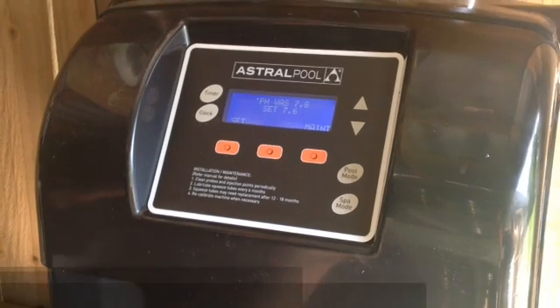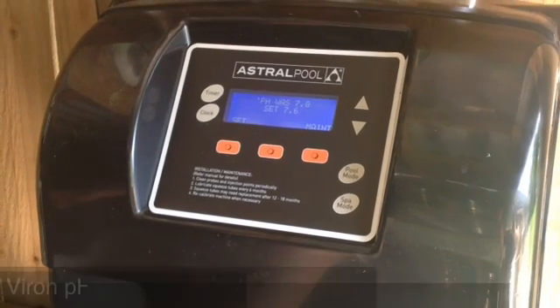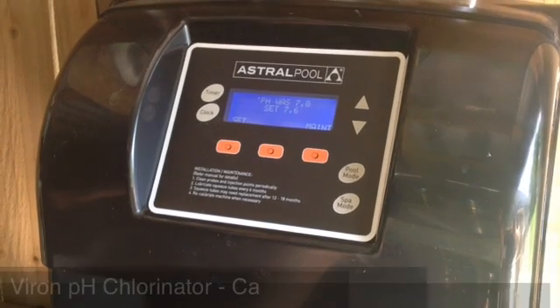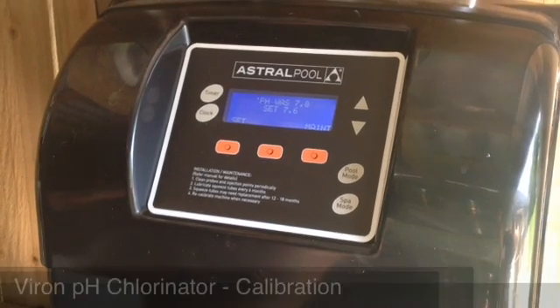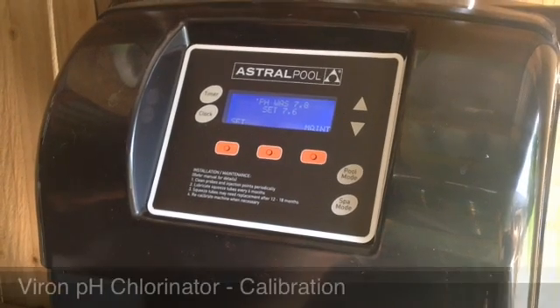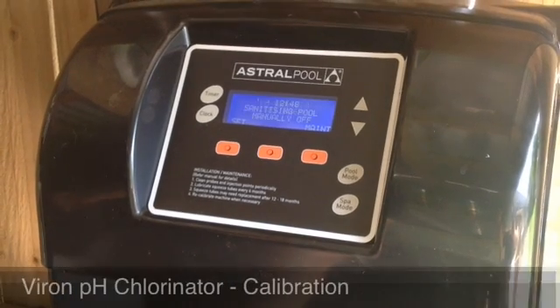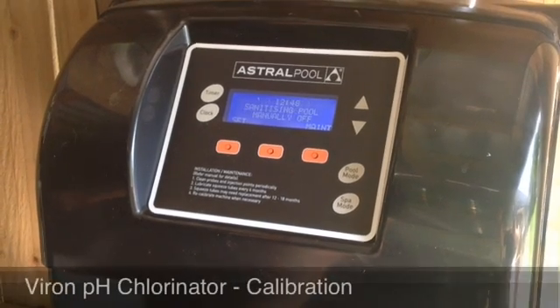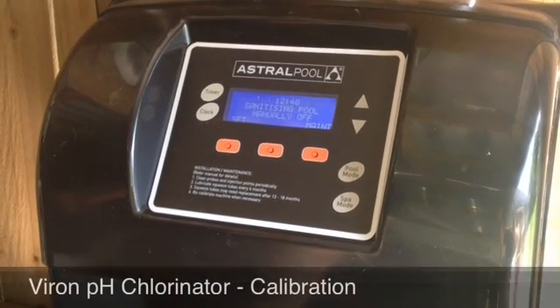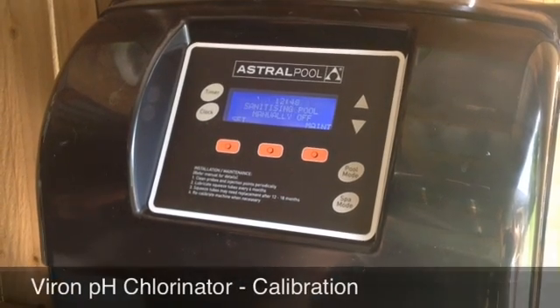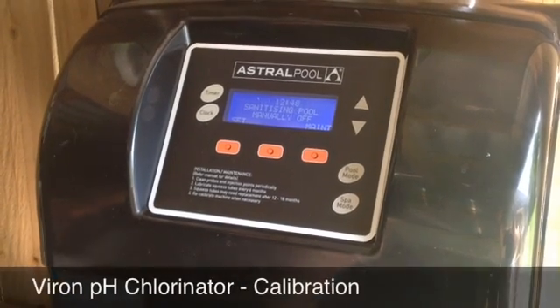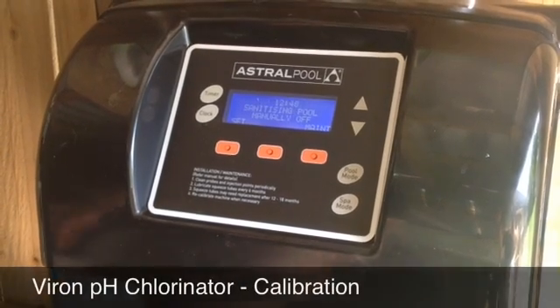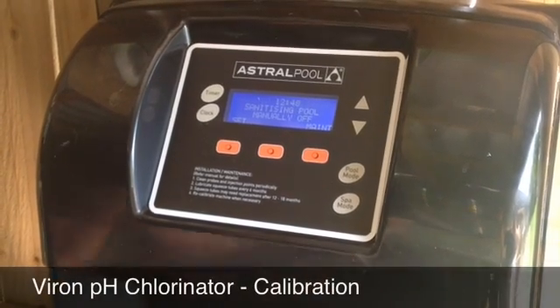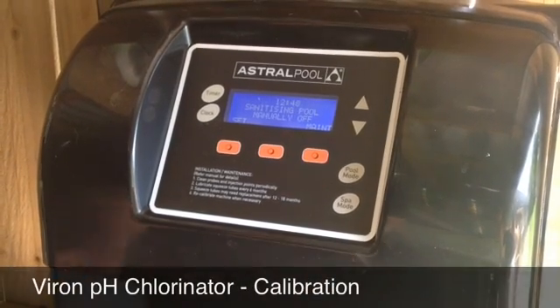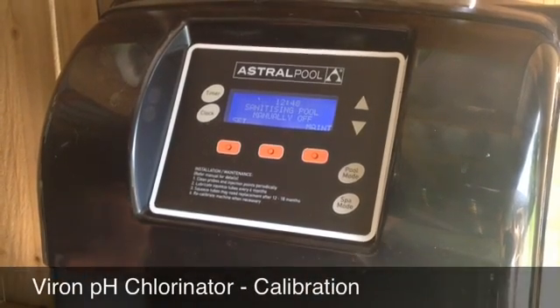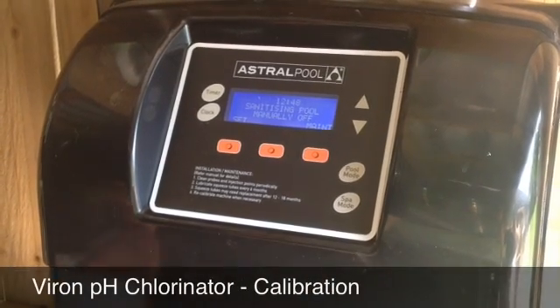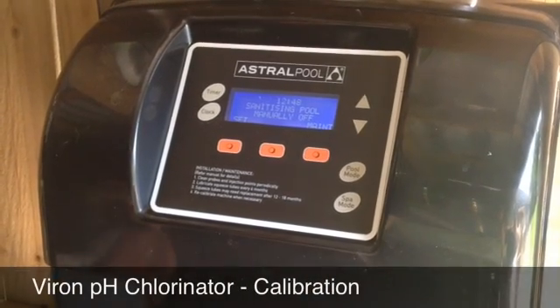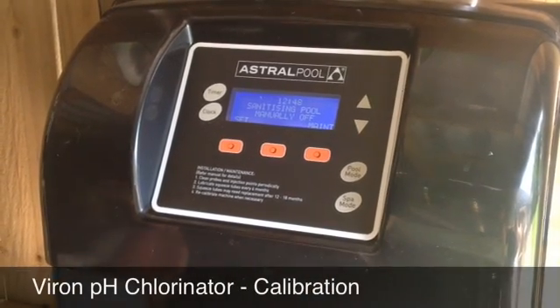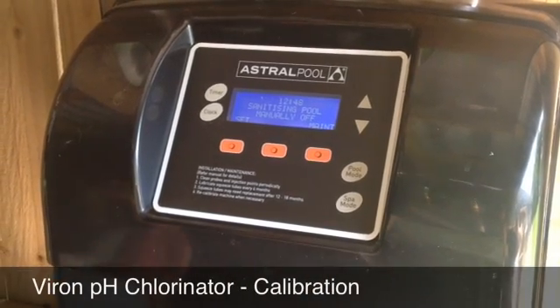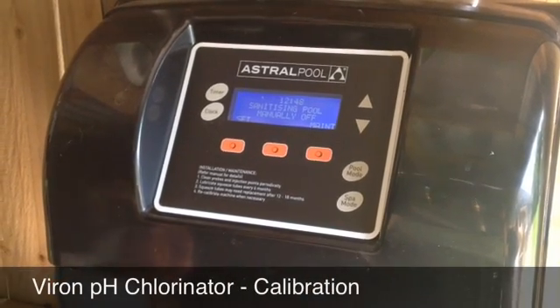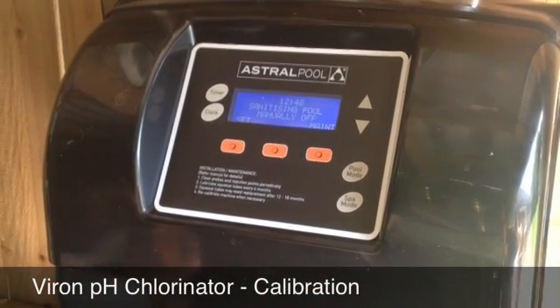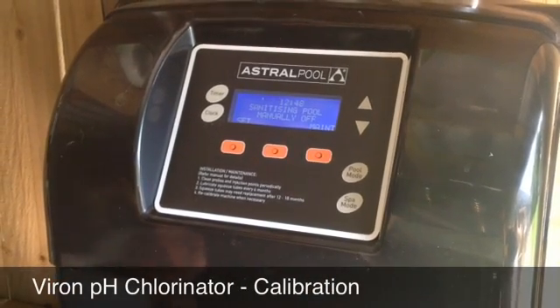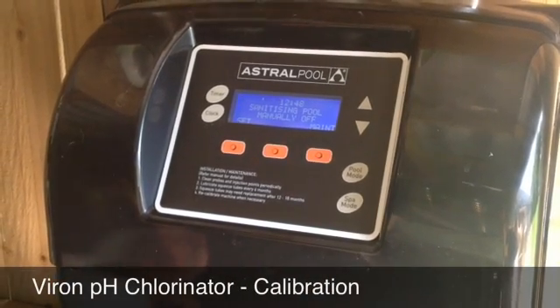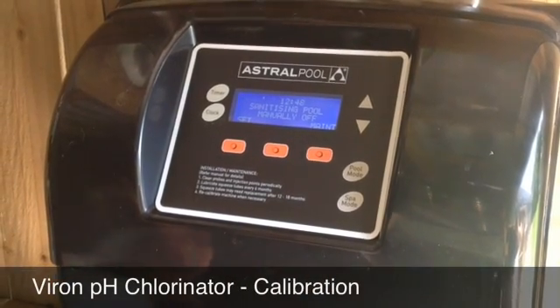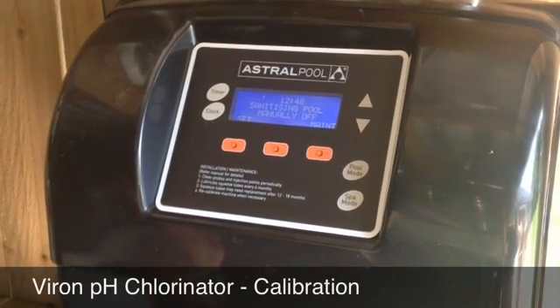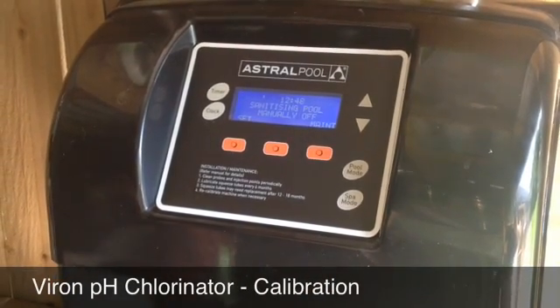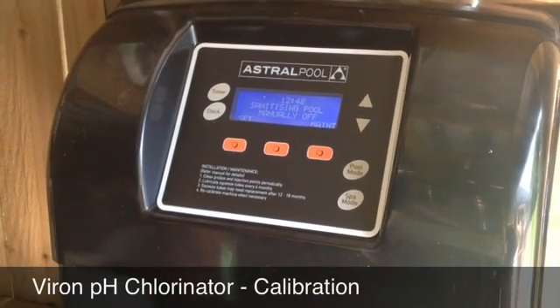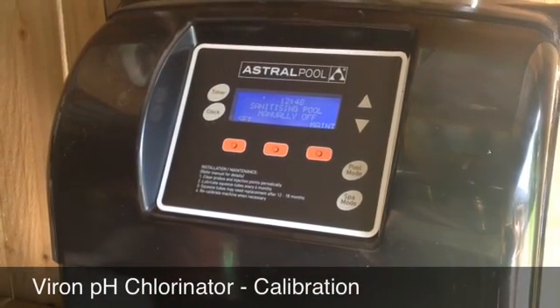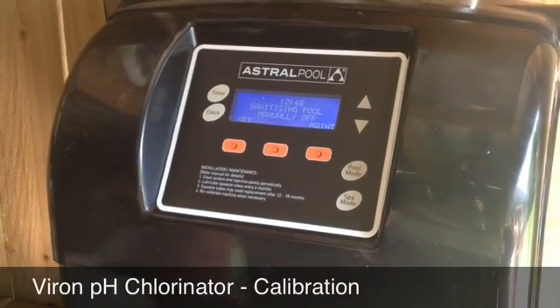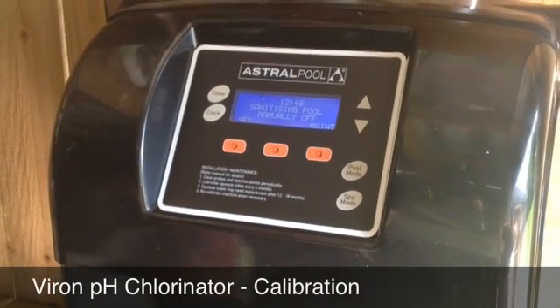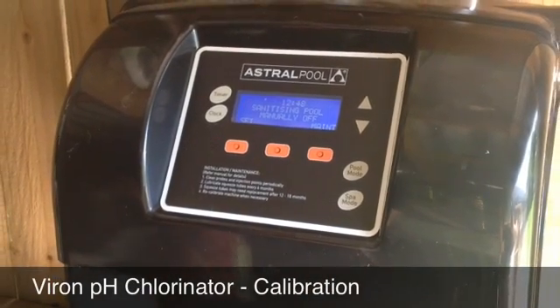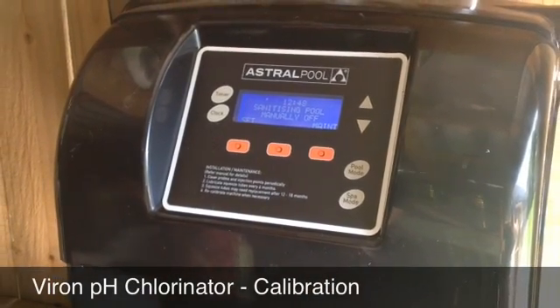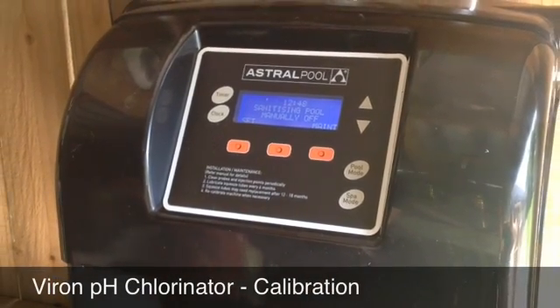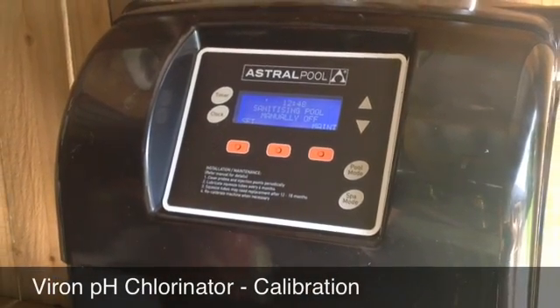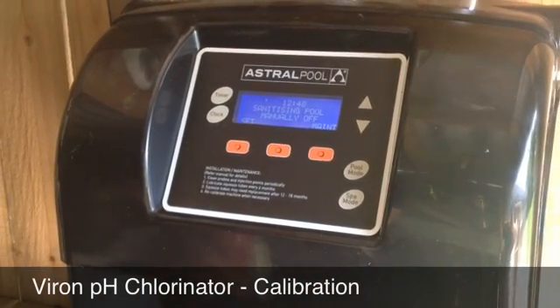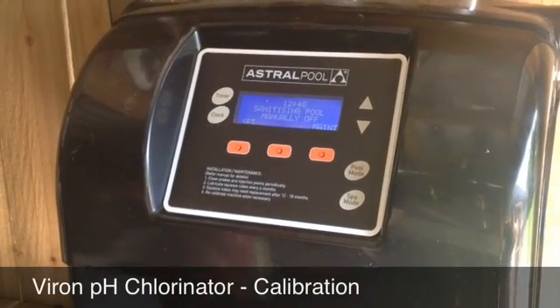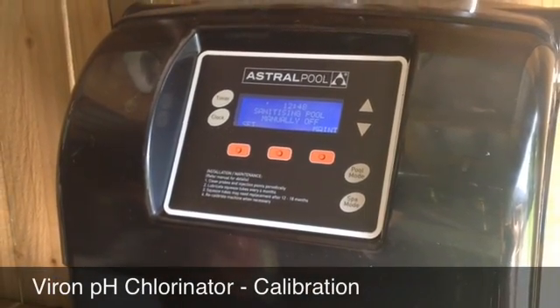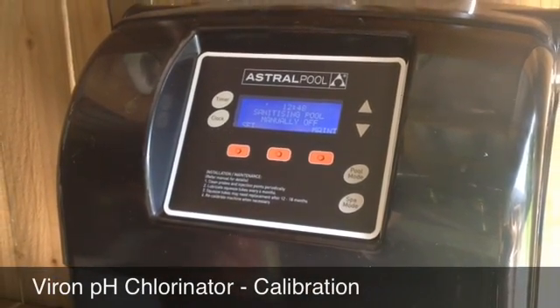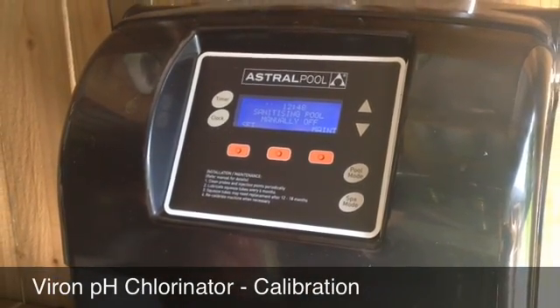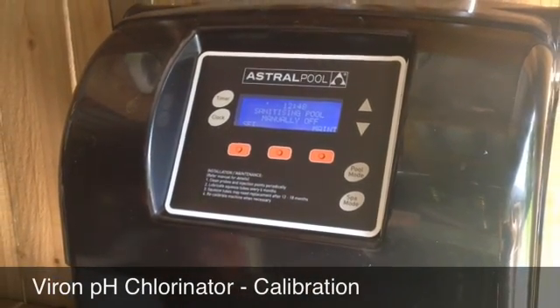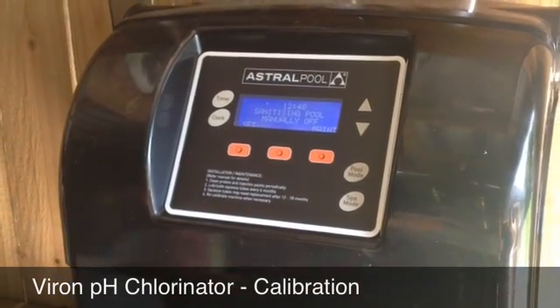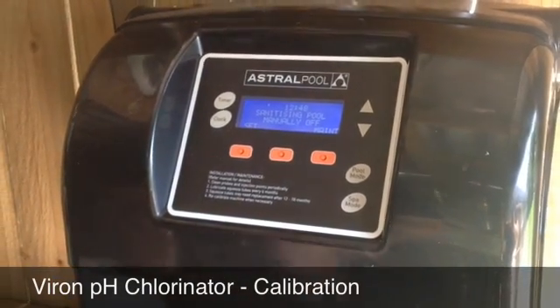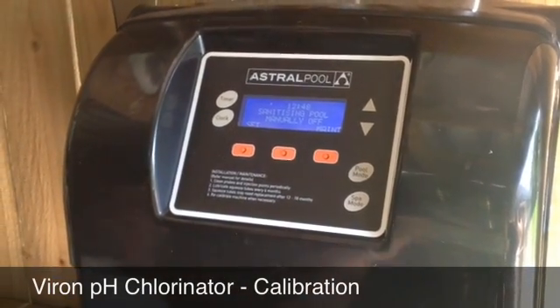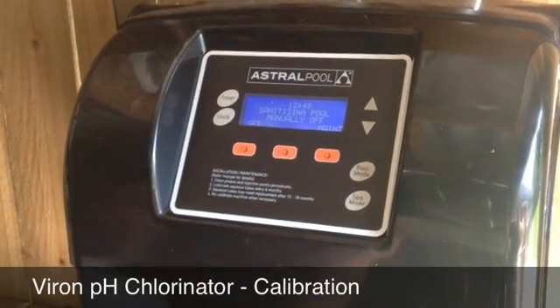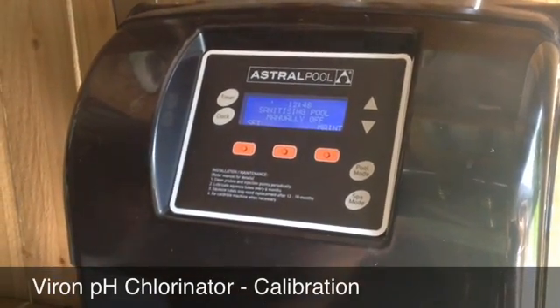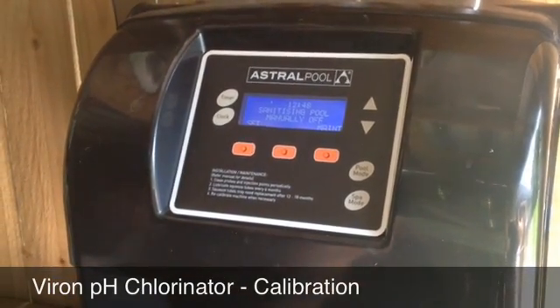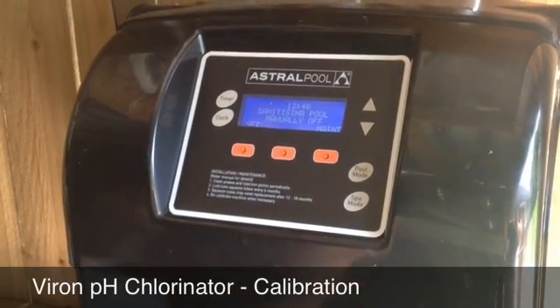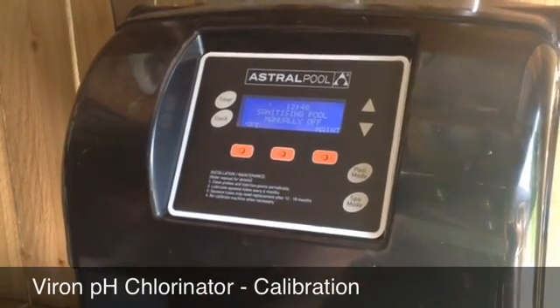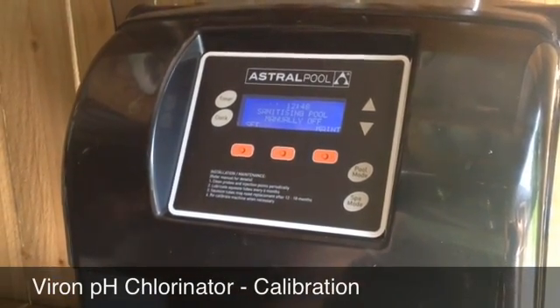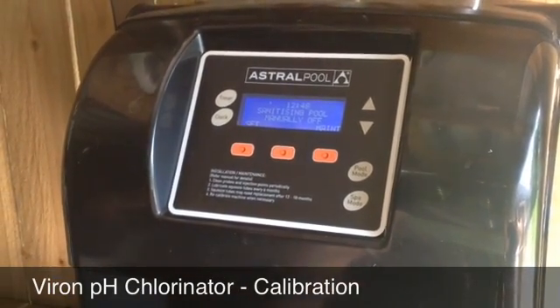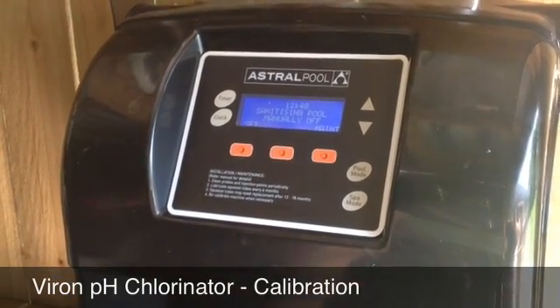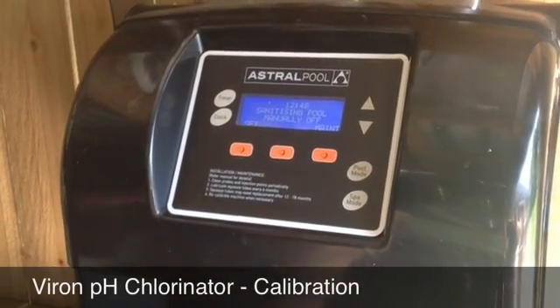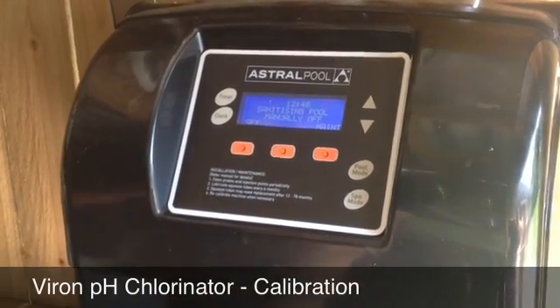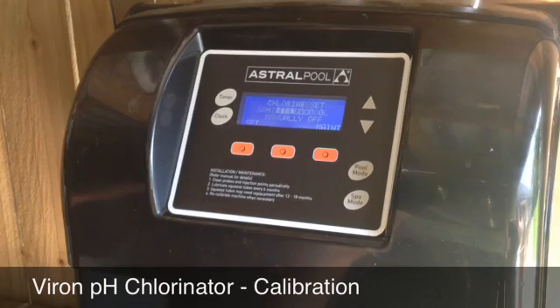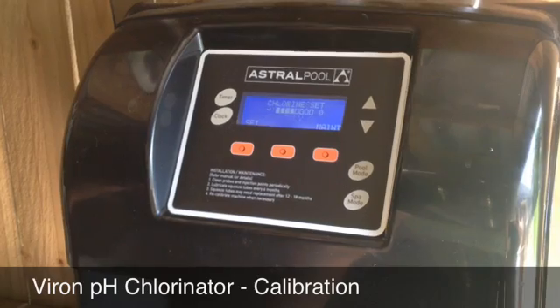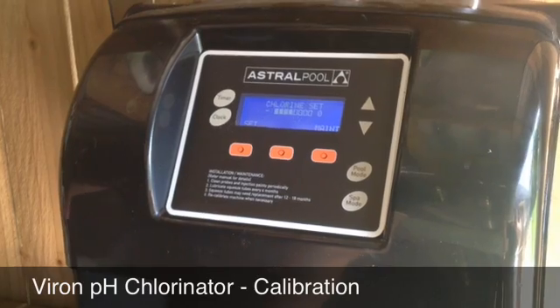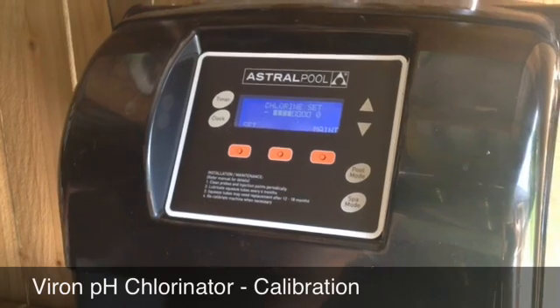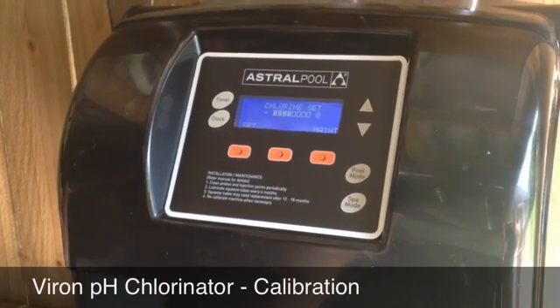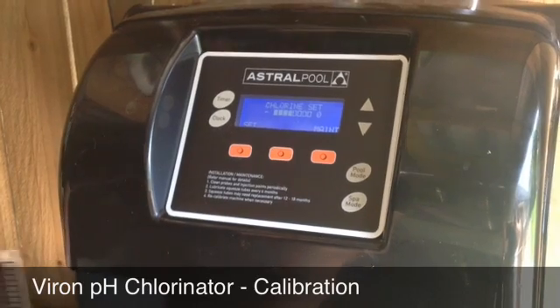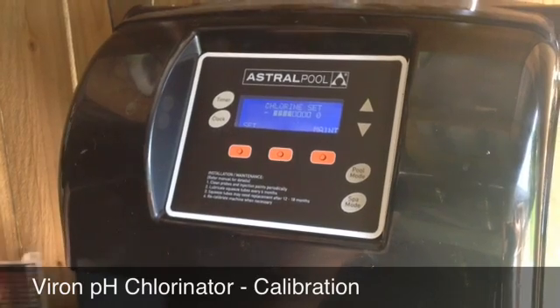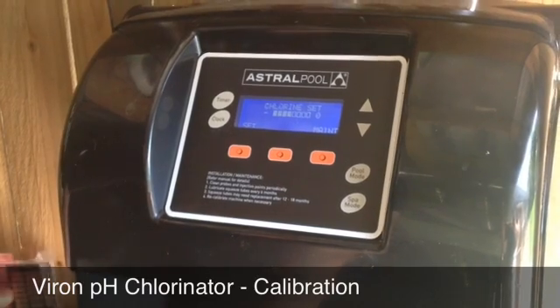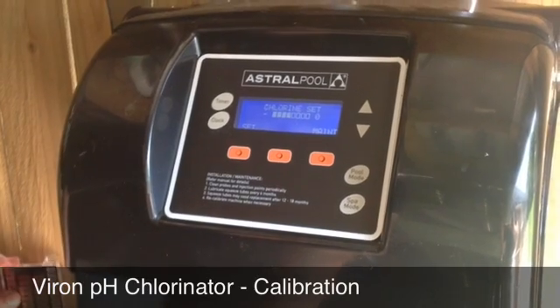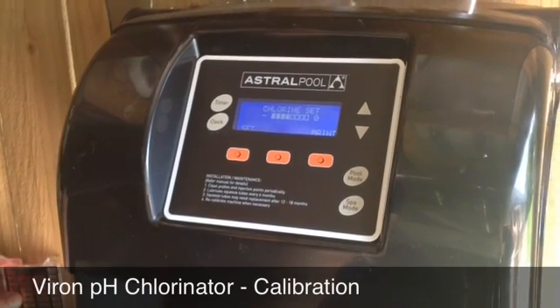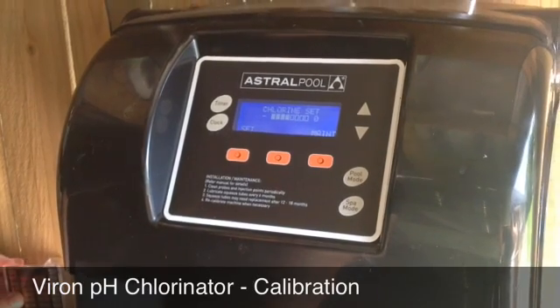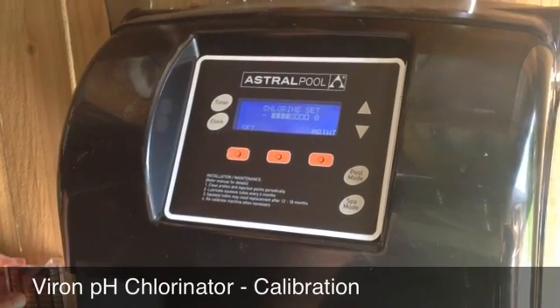We're going to demonstrate here how to calibrate the pH probe, which is a maintenance schedule that you should employ at least twice a year.